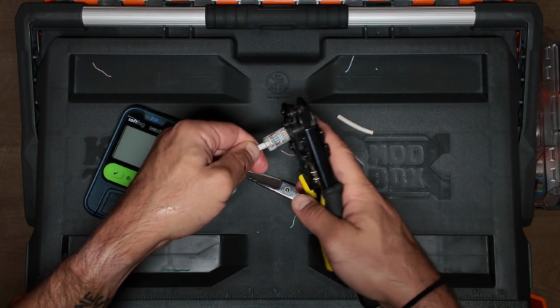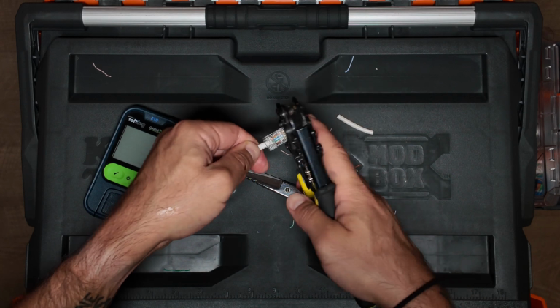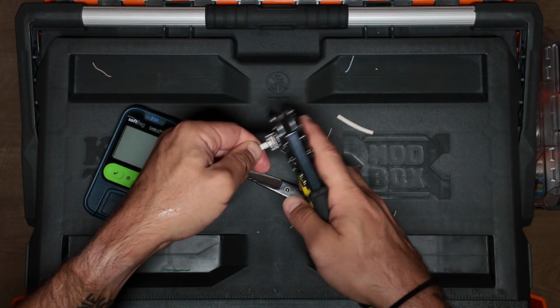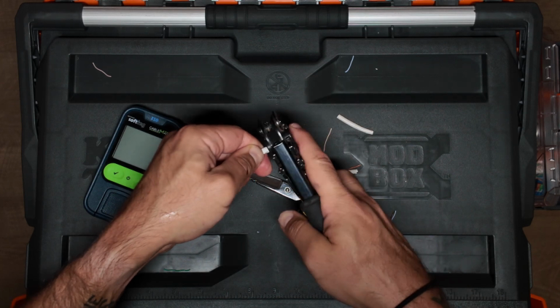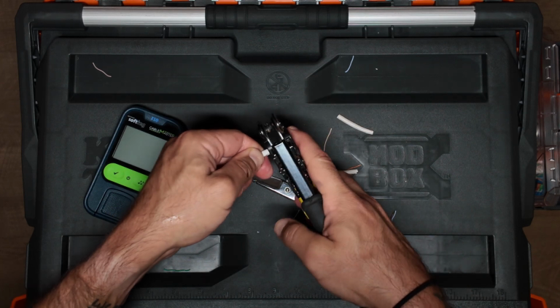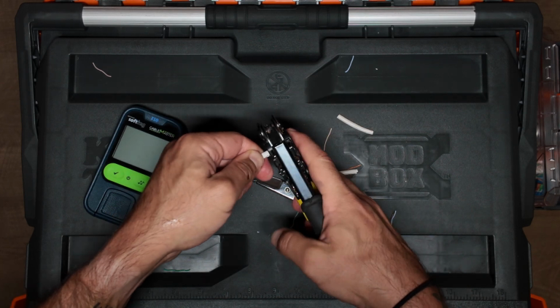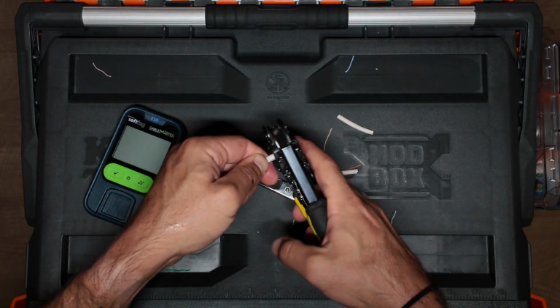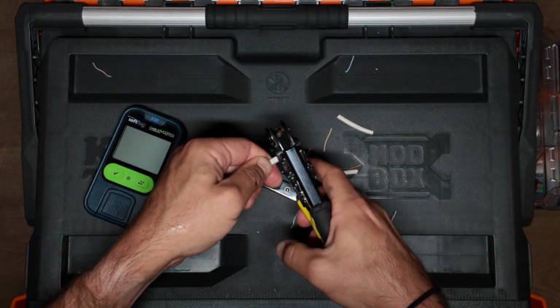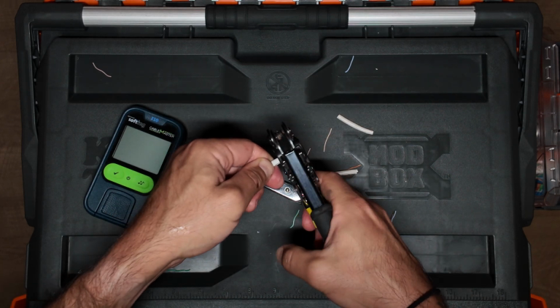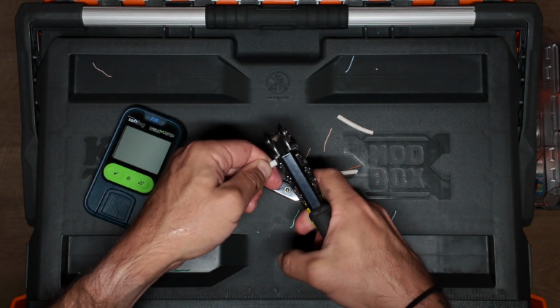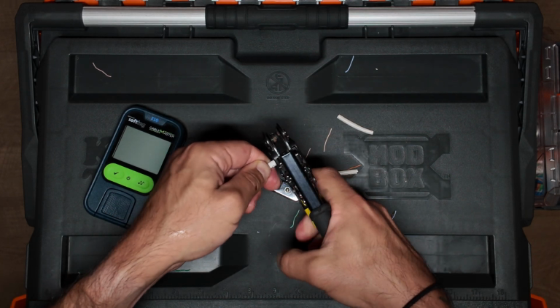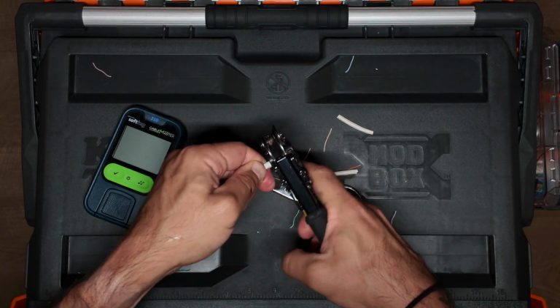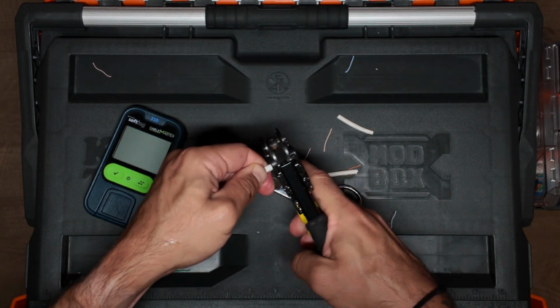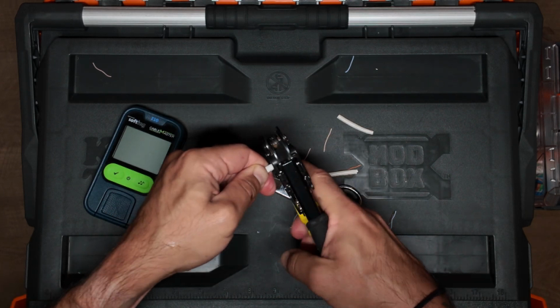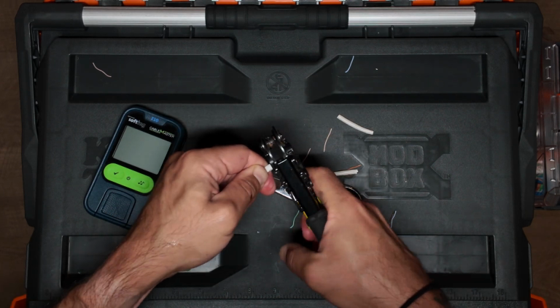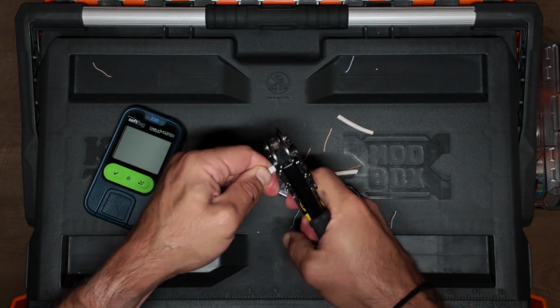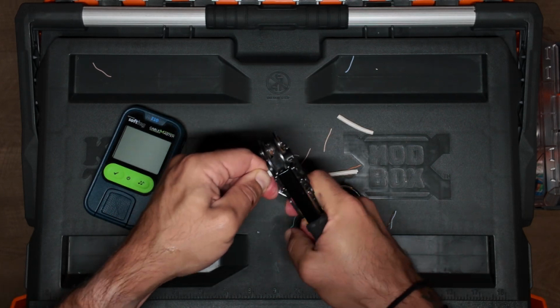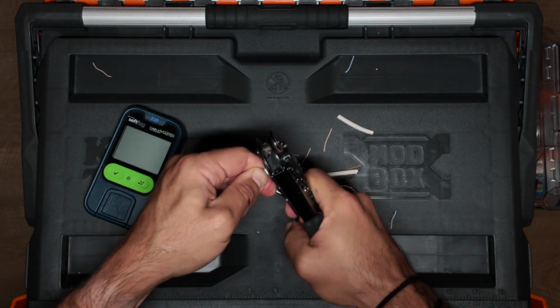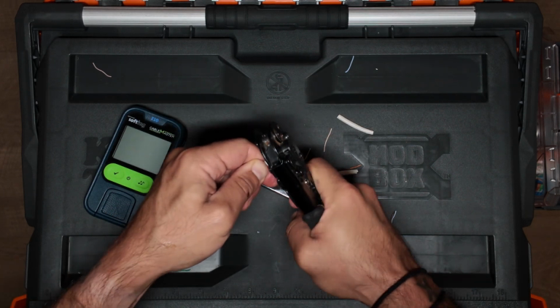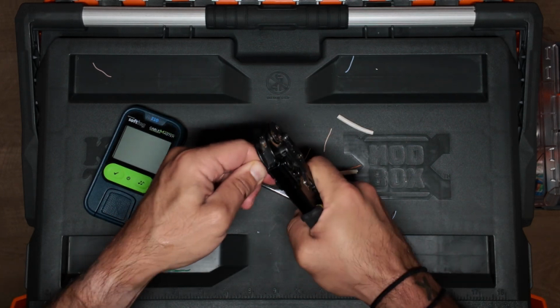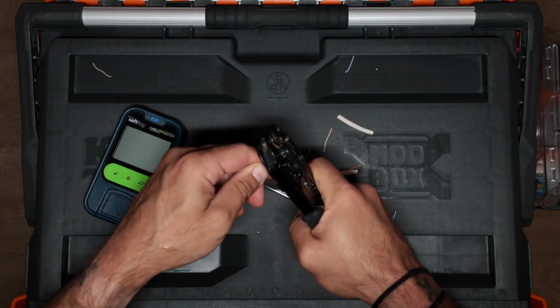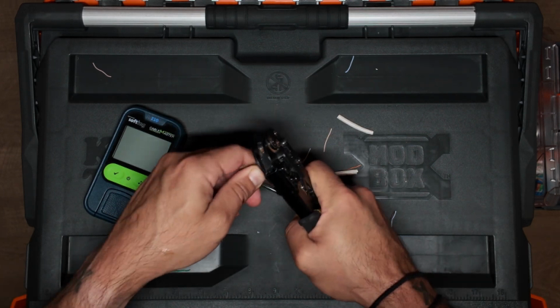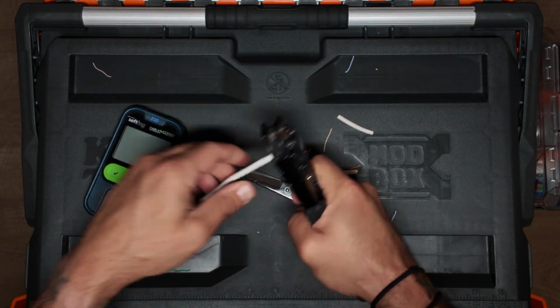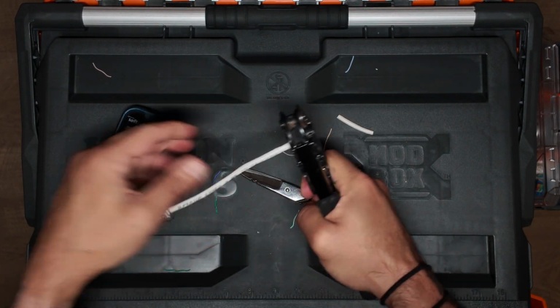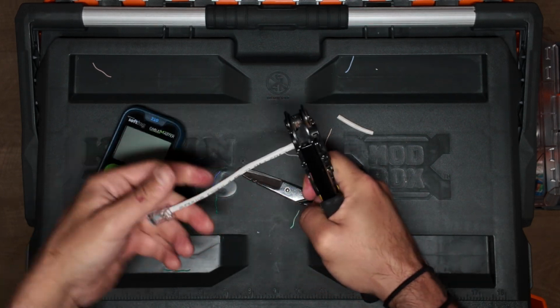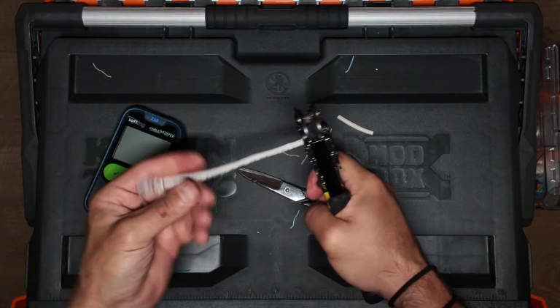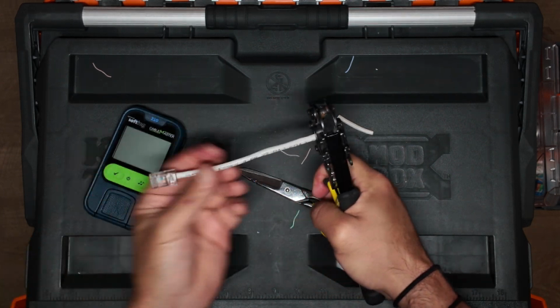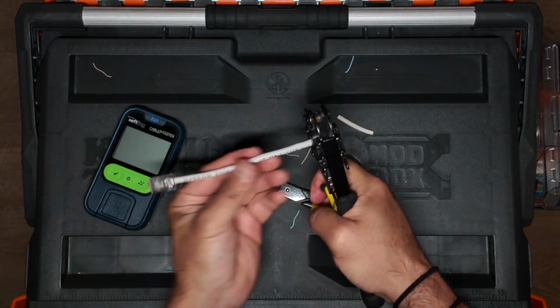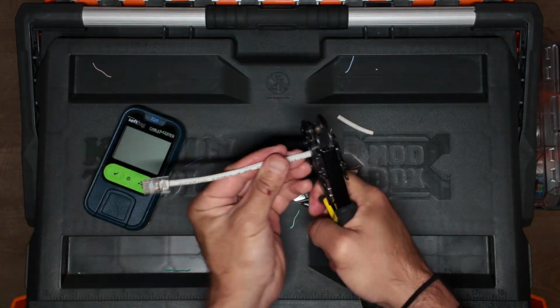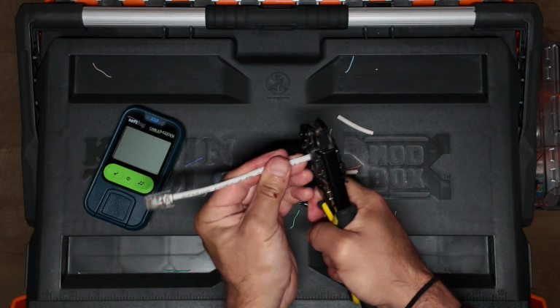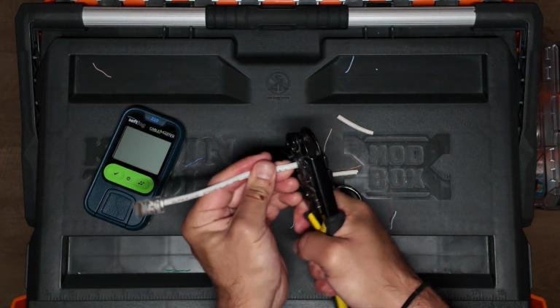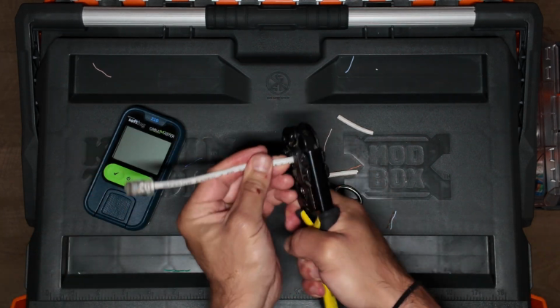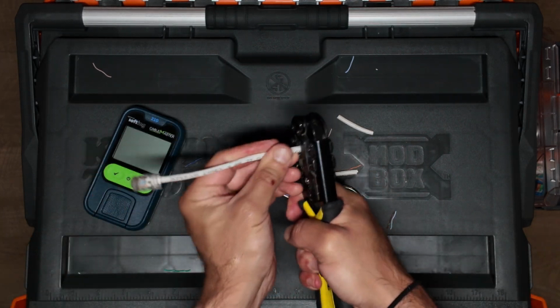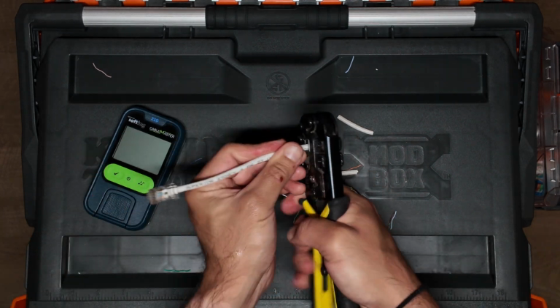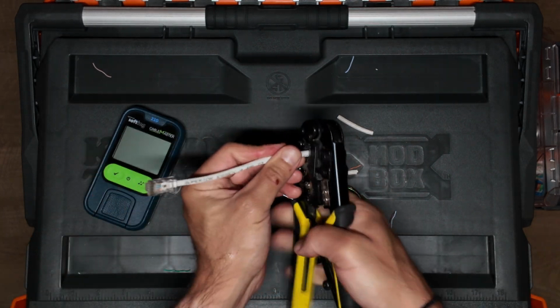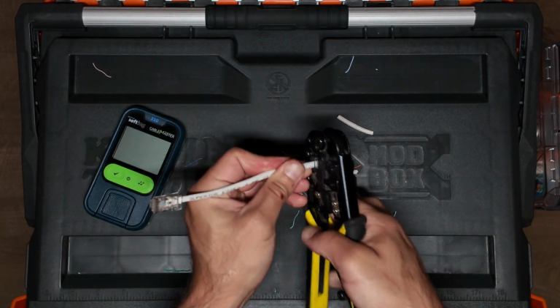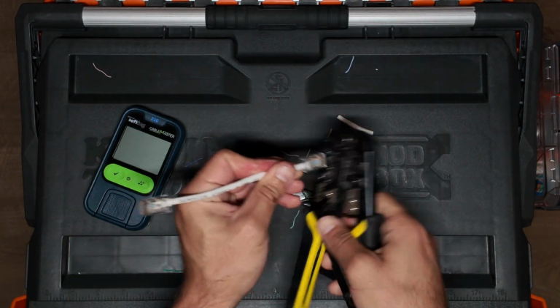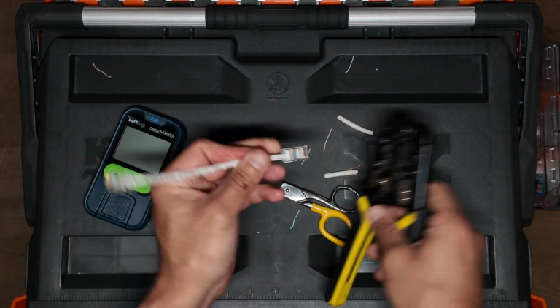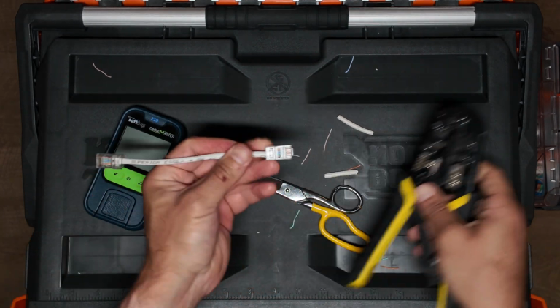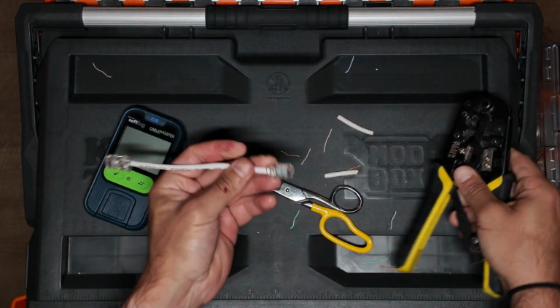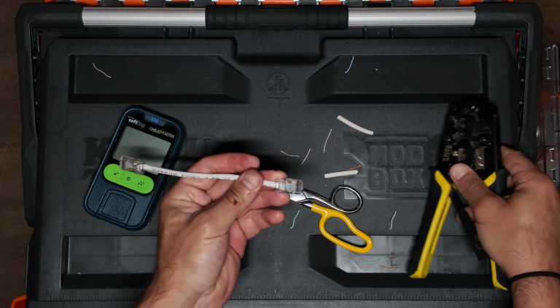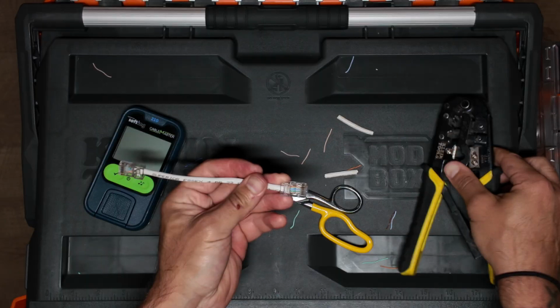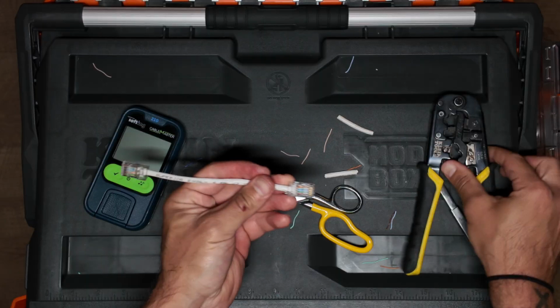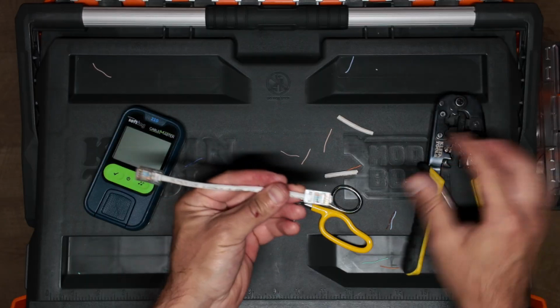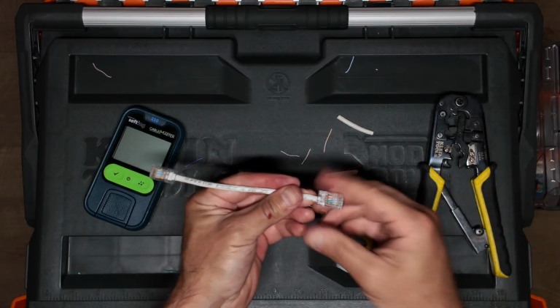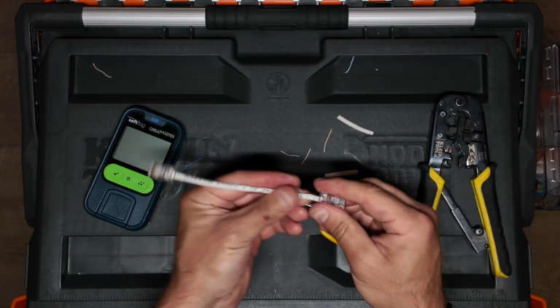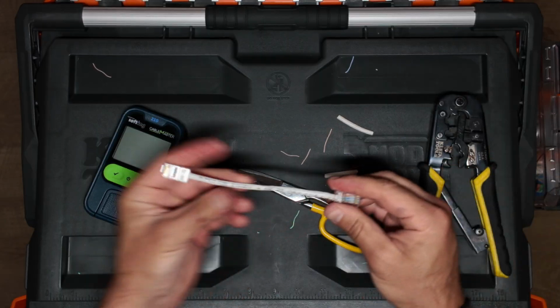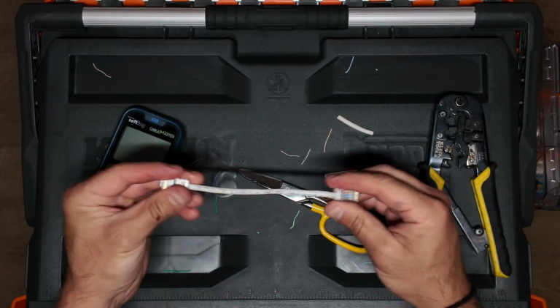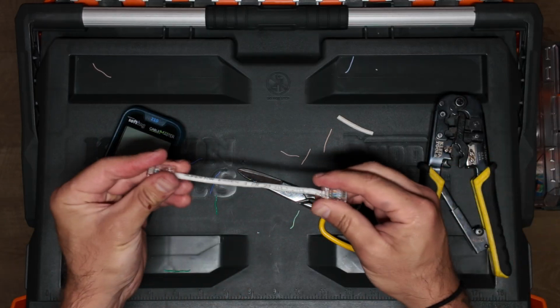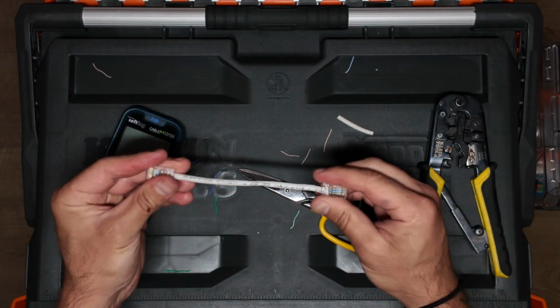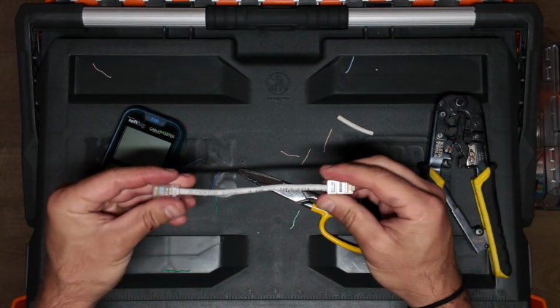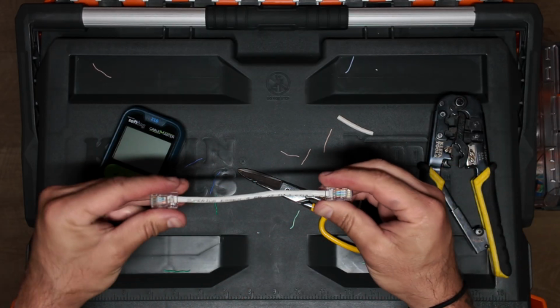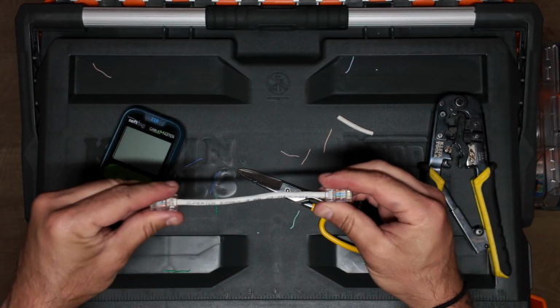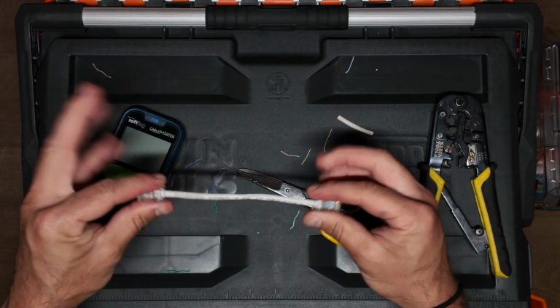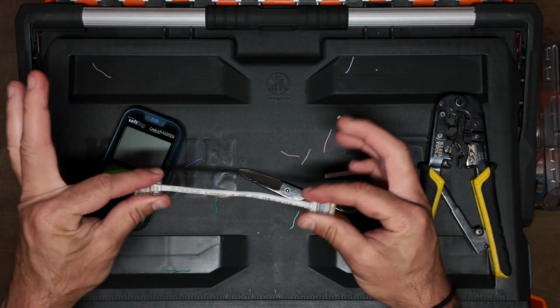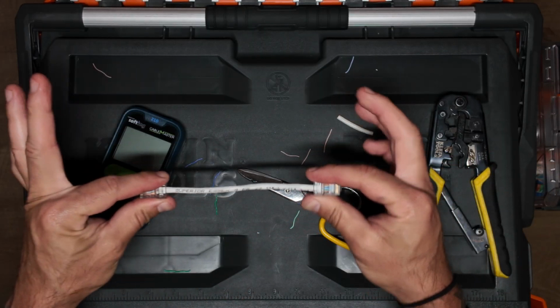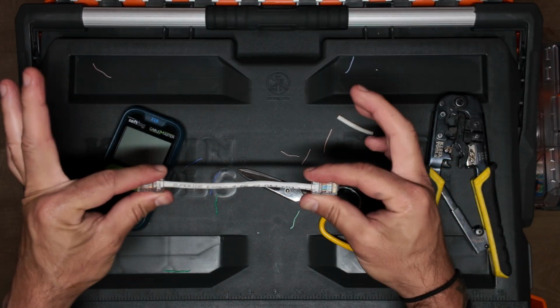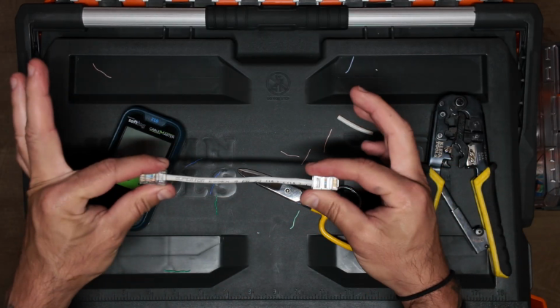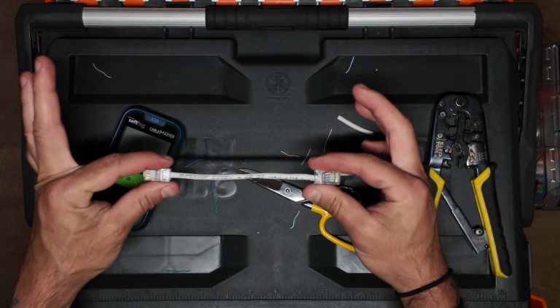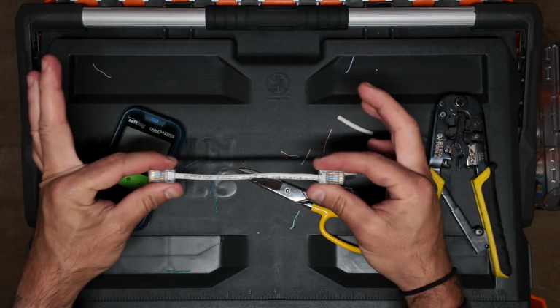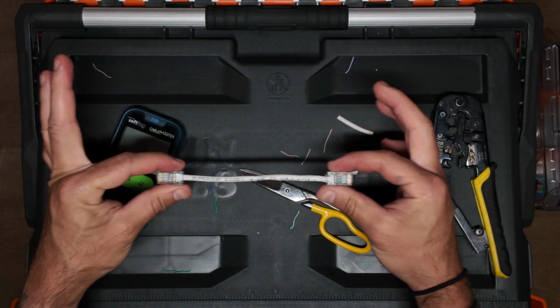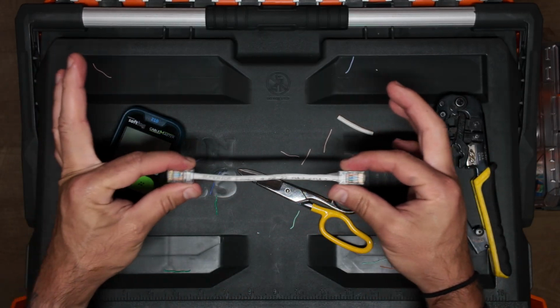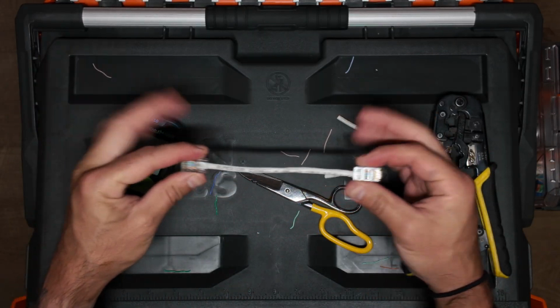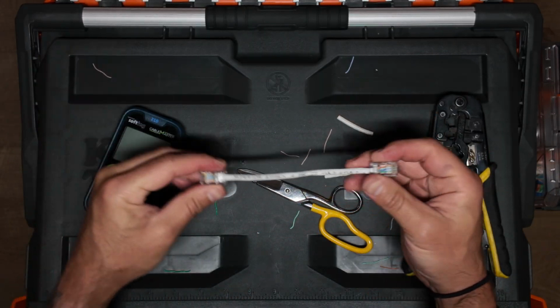And we'll crimp it down. I'm feeling pretty good about this one.